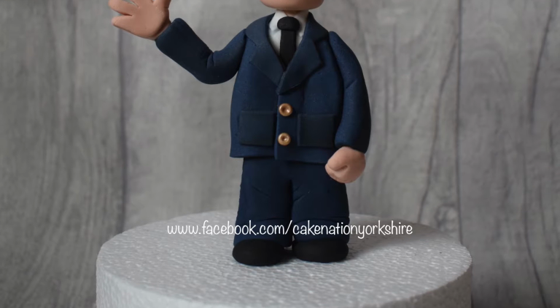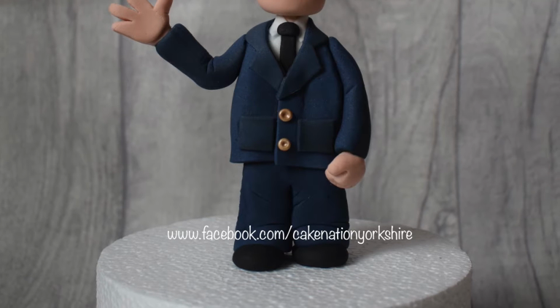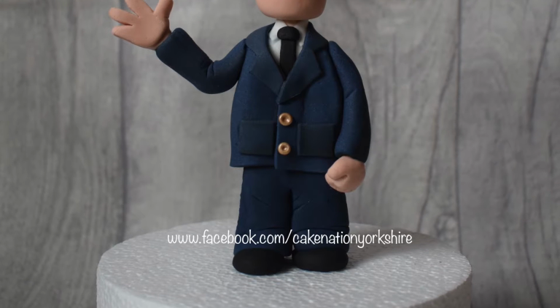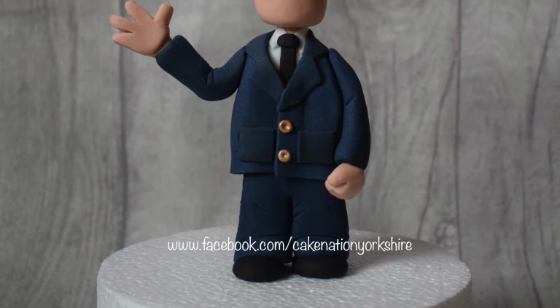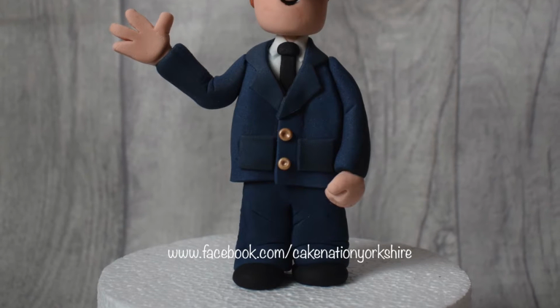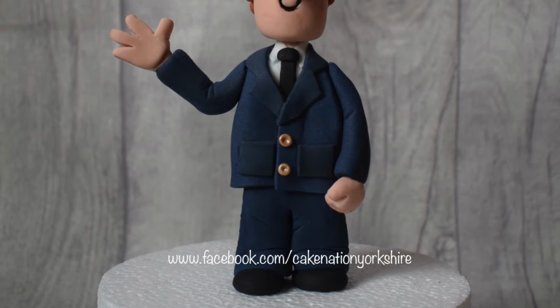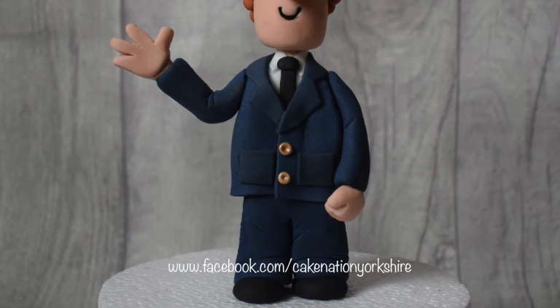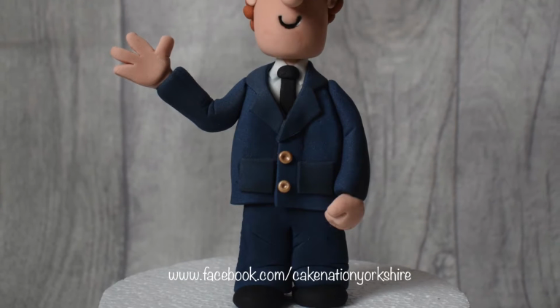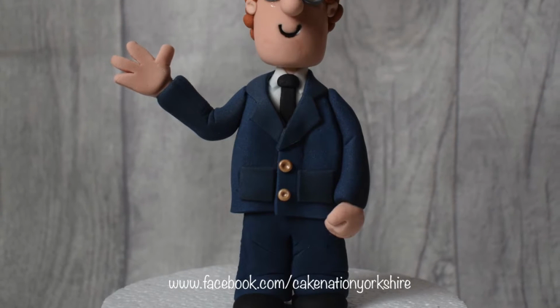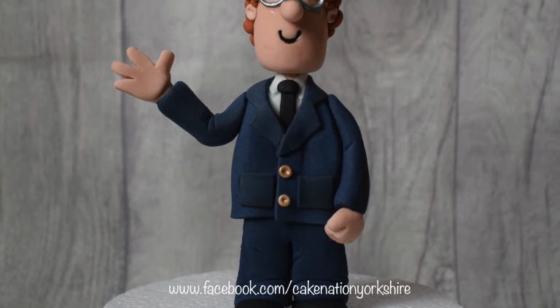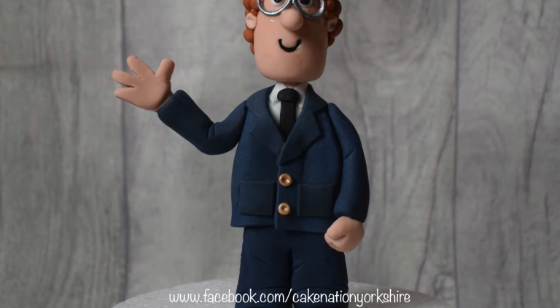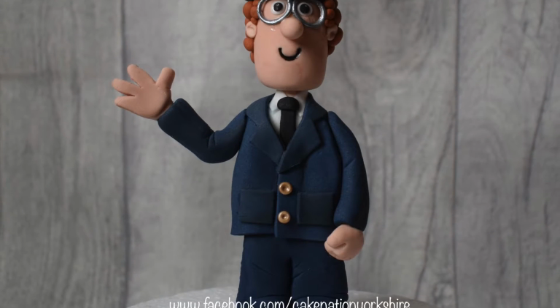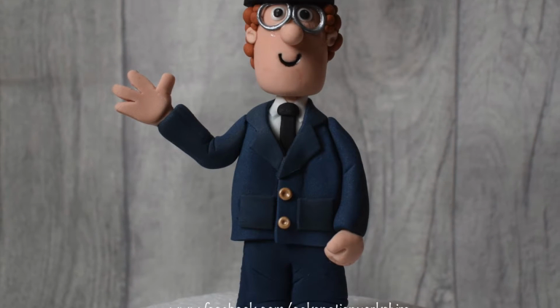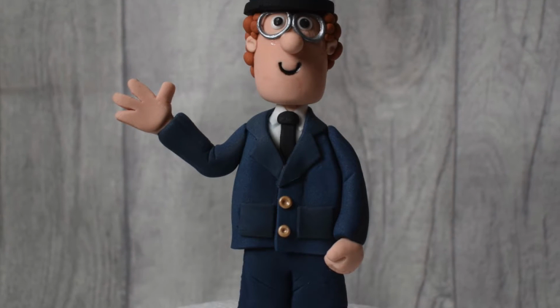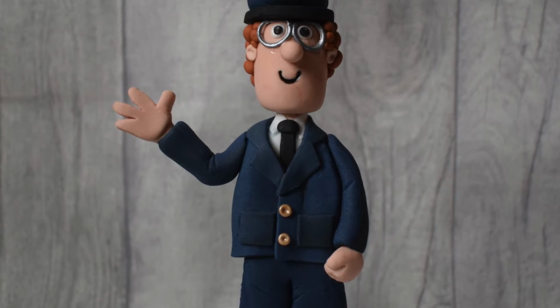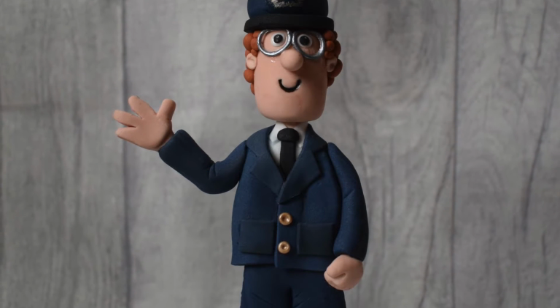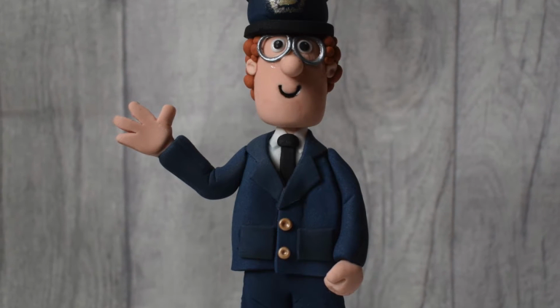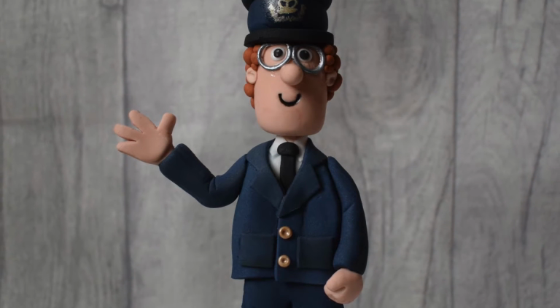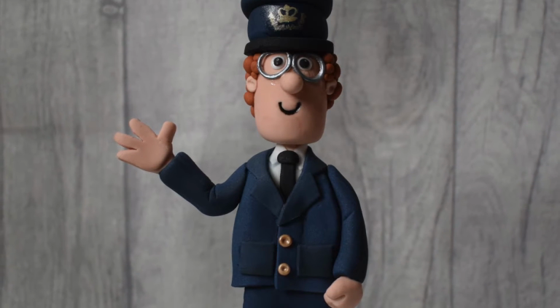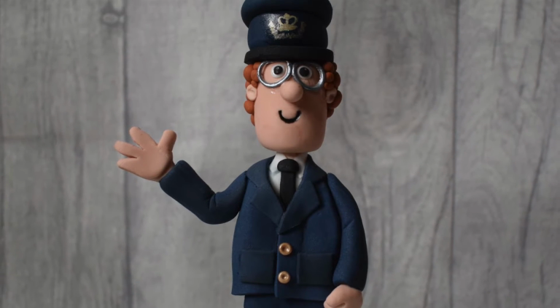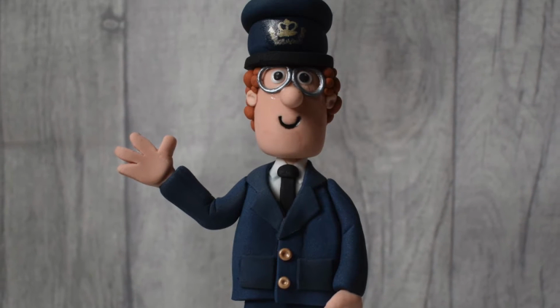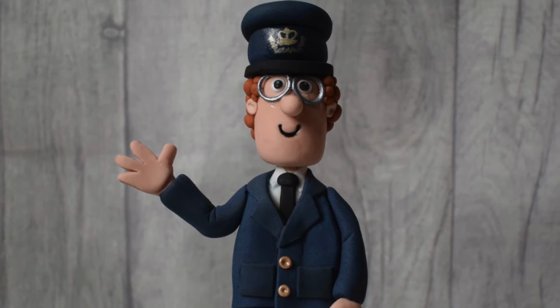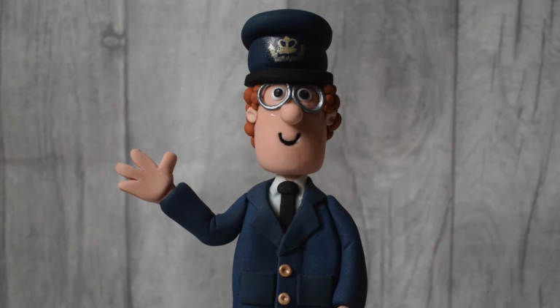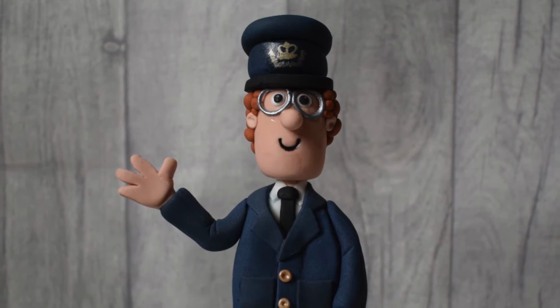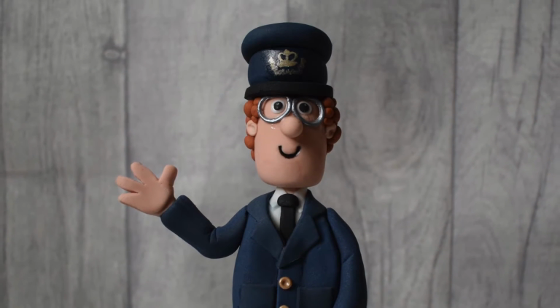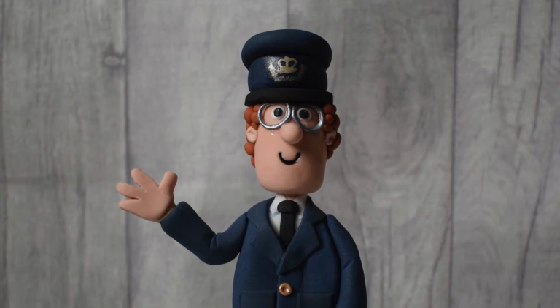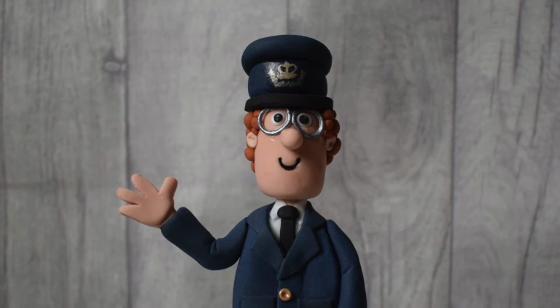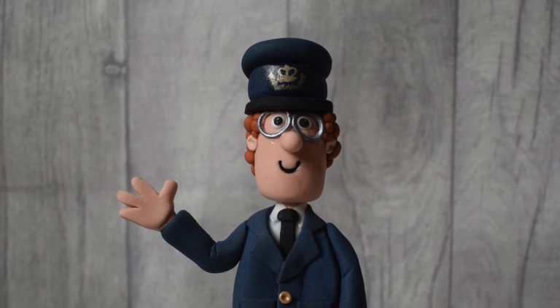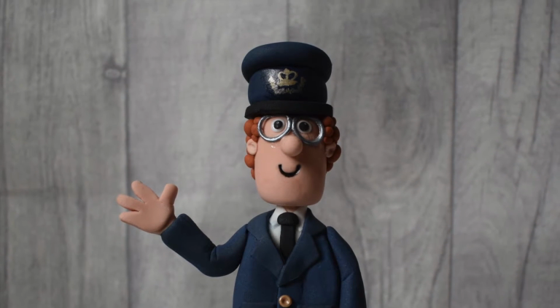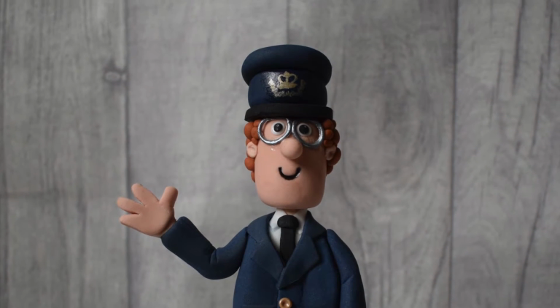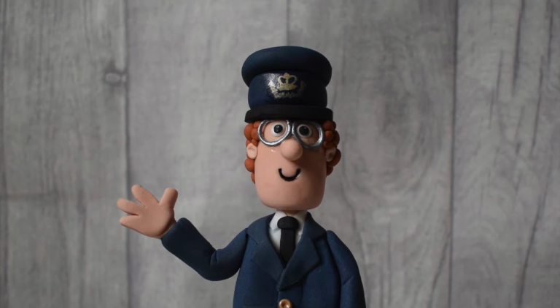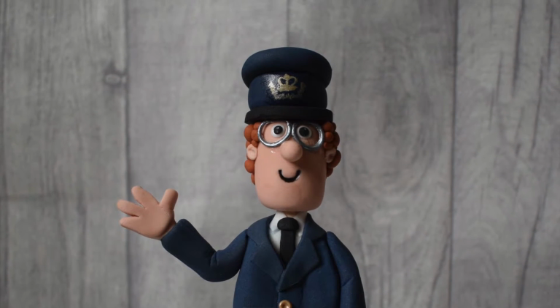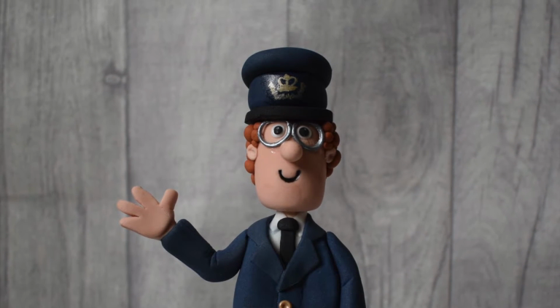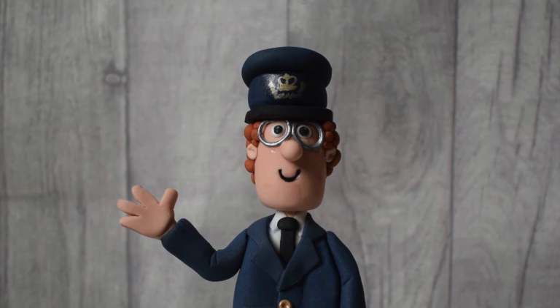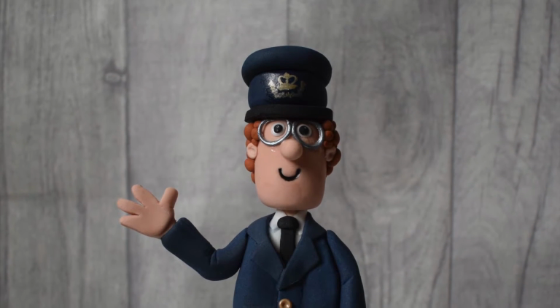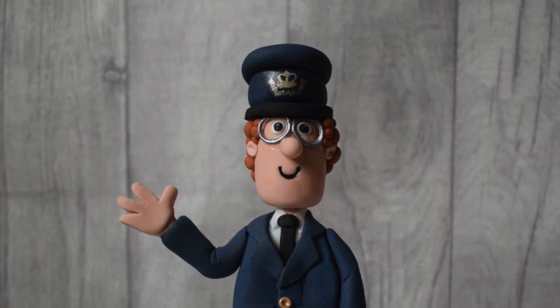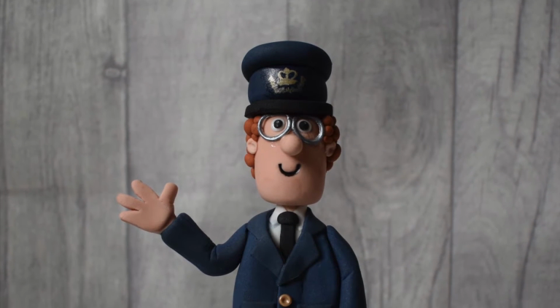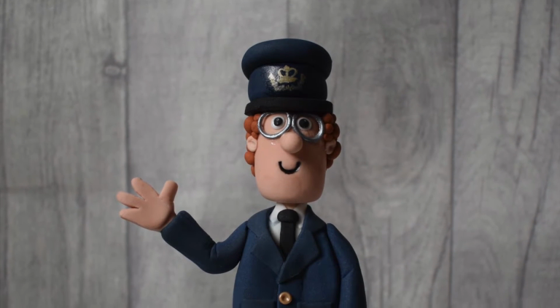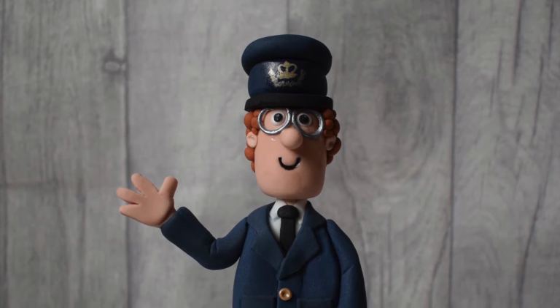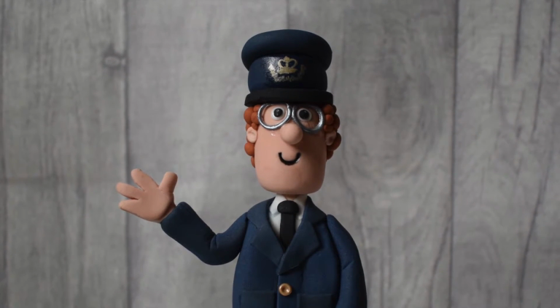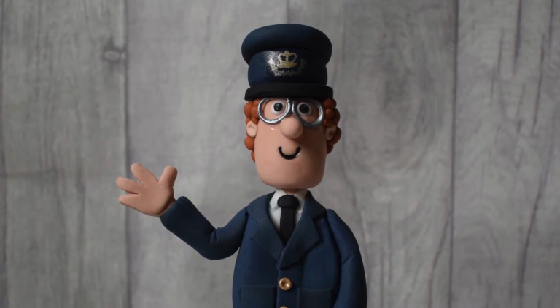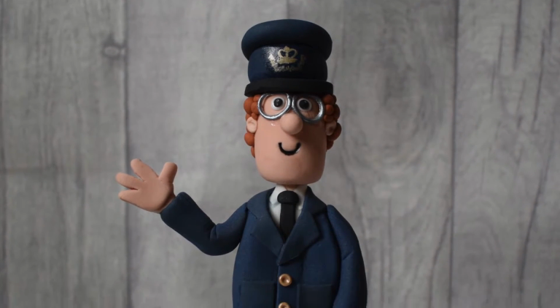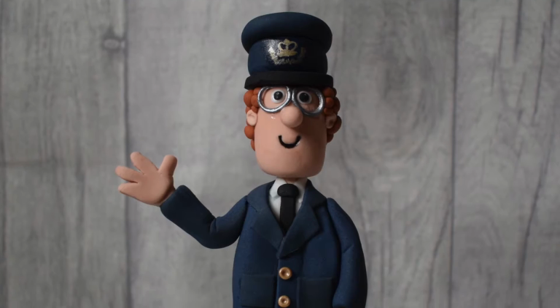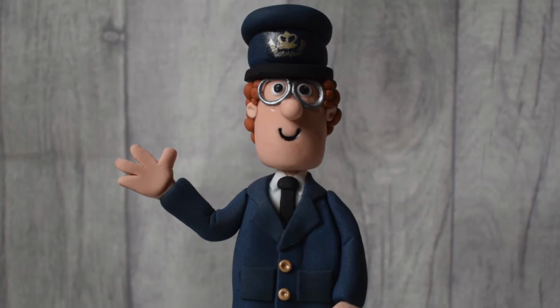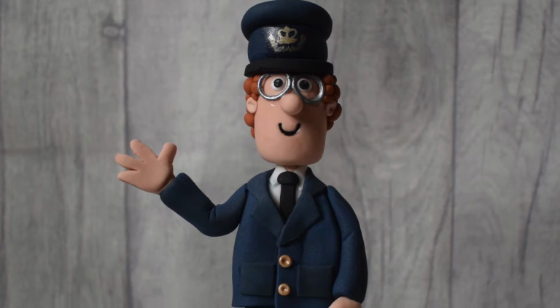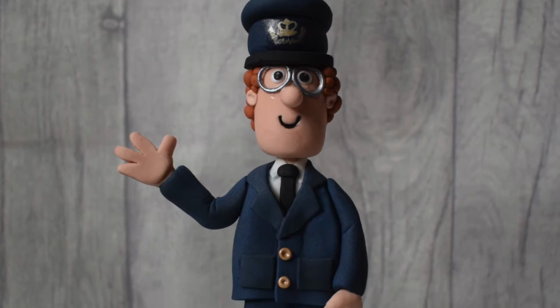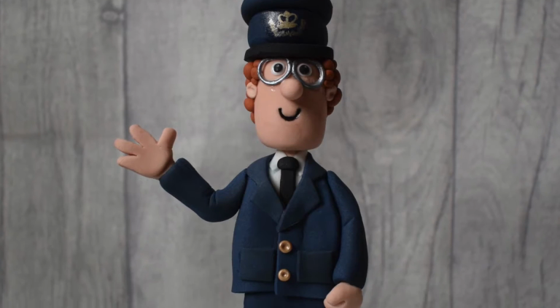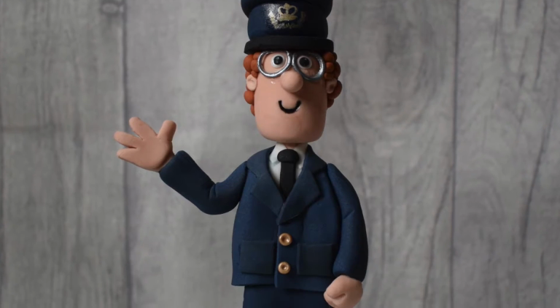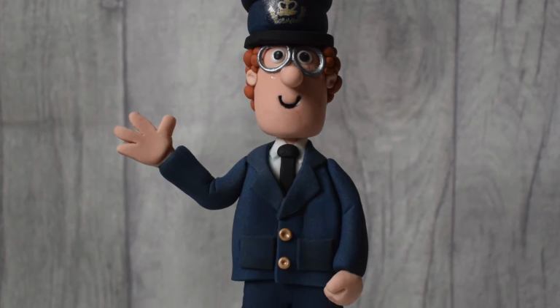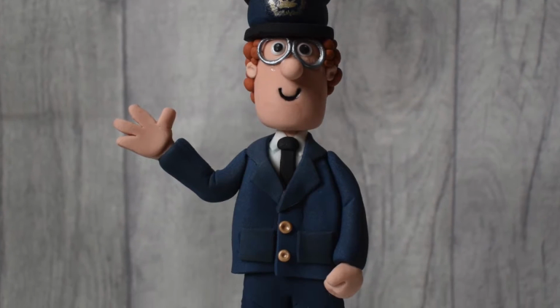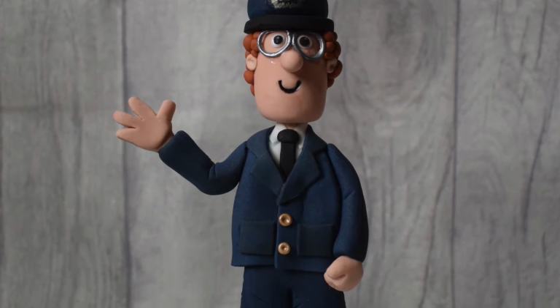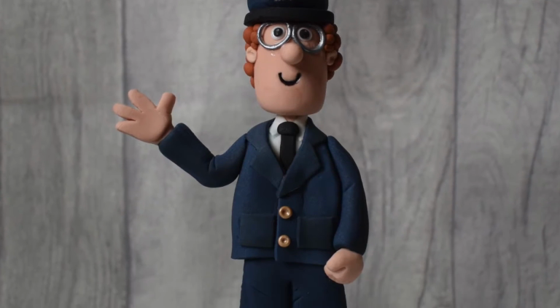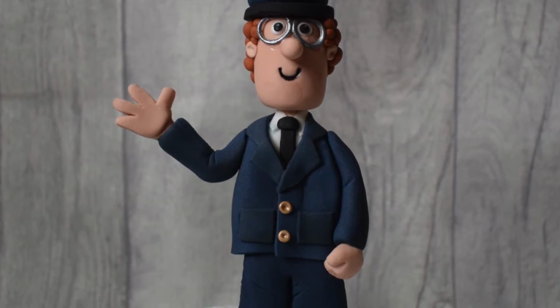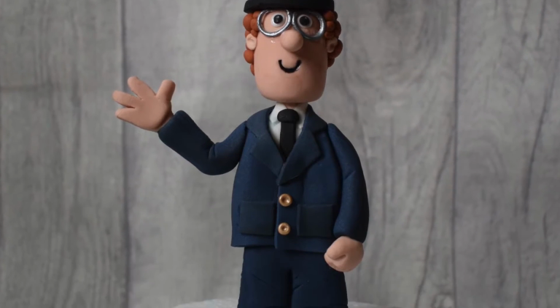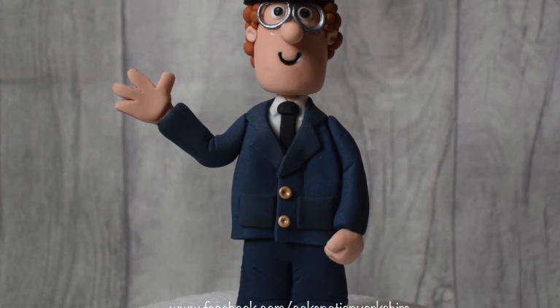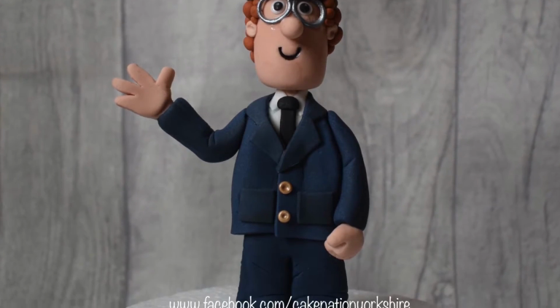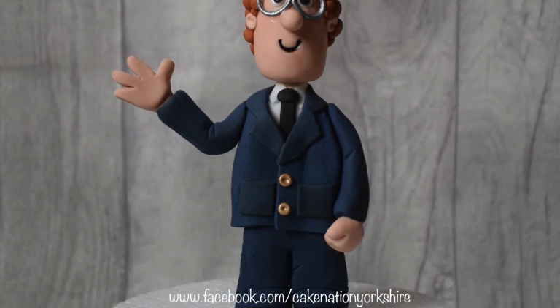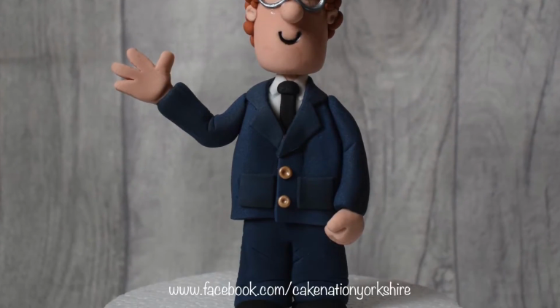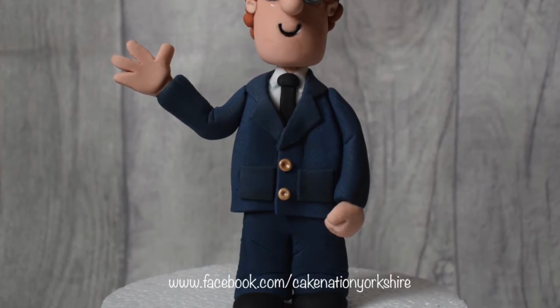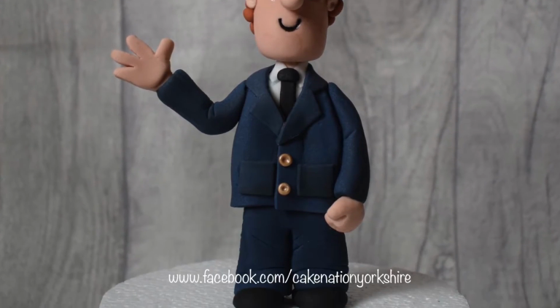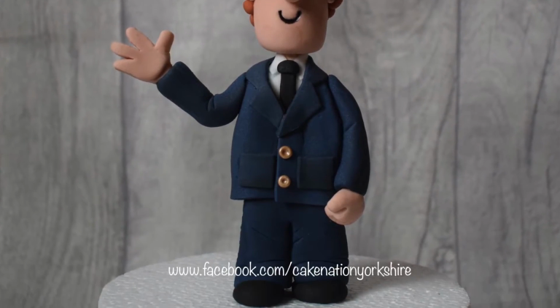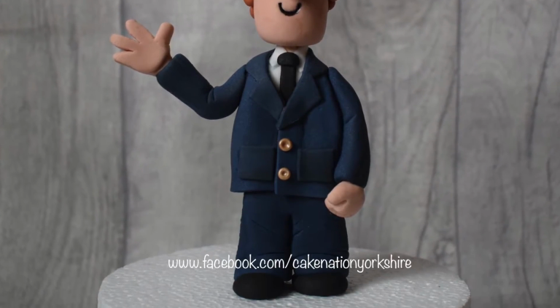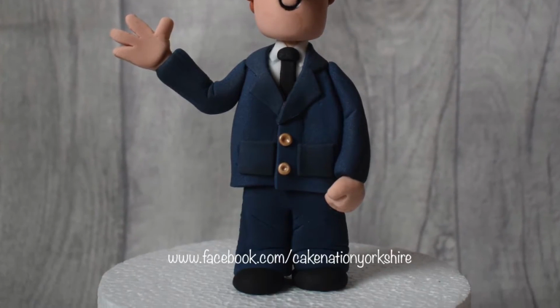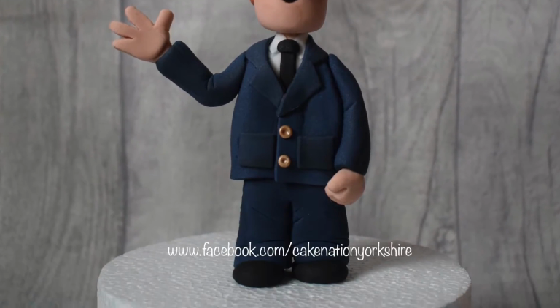Hi guys, it's Stephanie from Cake Nation here. Today I'm going to show you how to make a fondant Postman Pat cake topper.